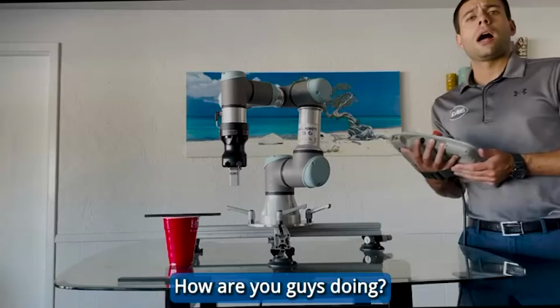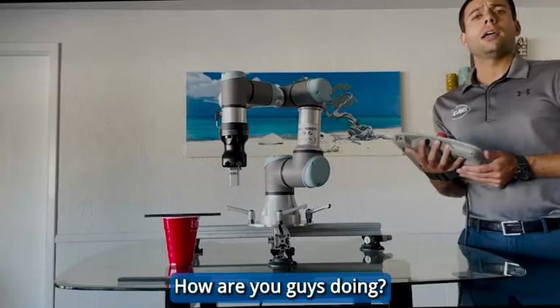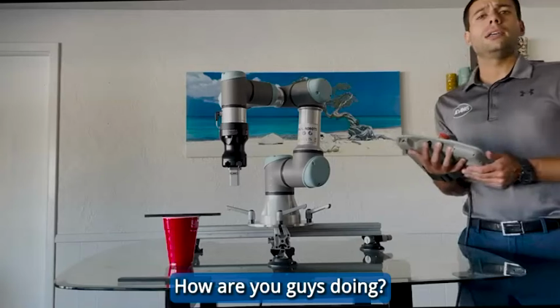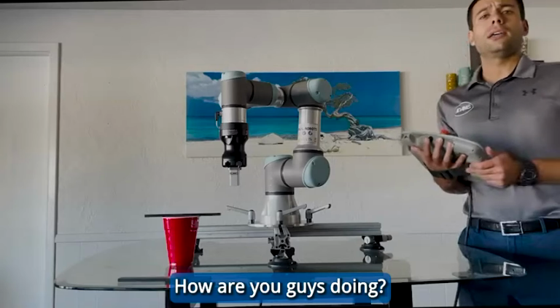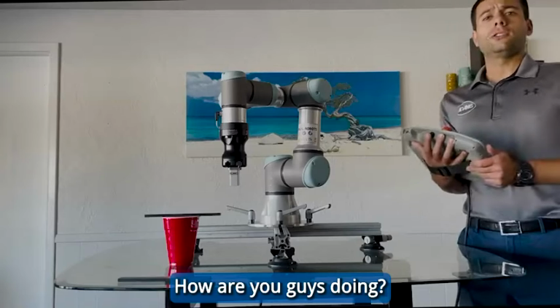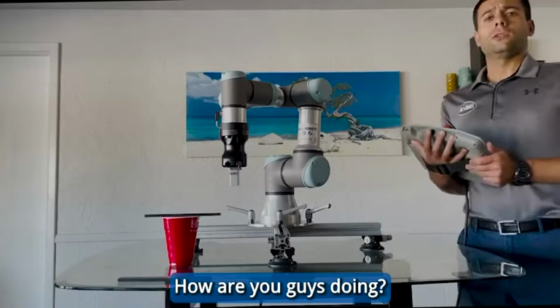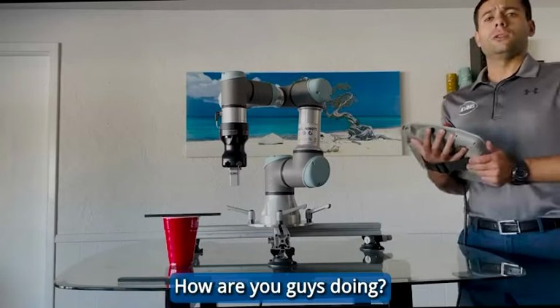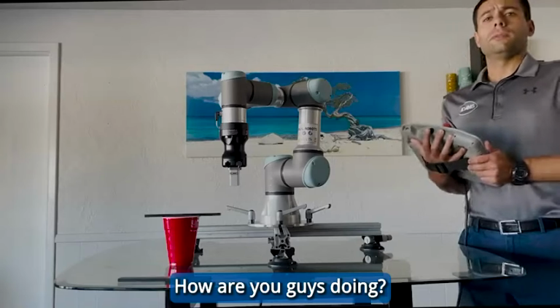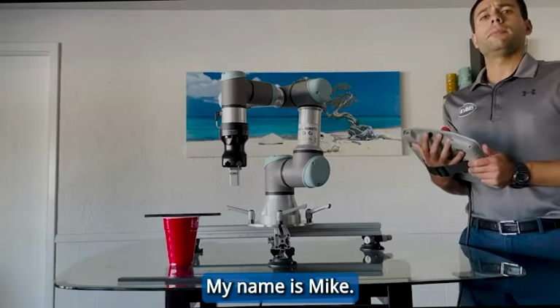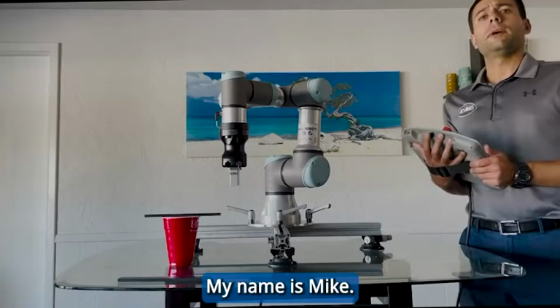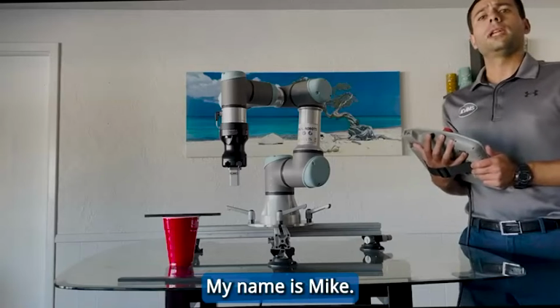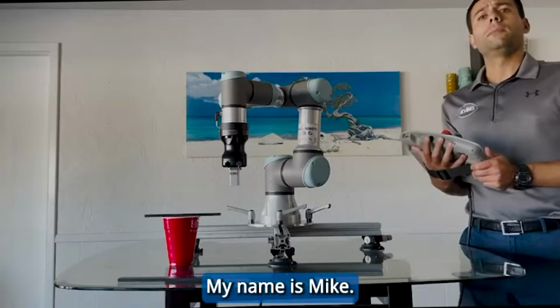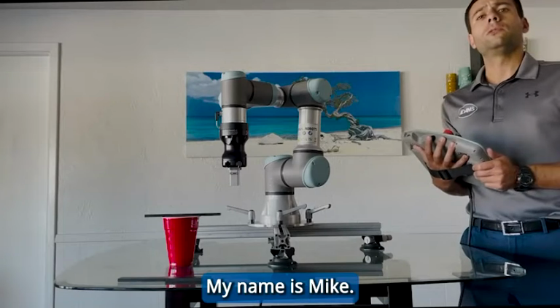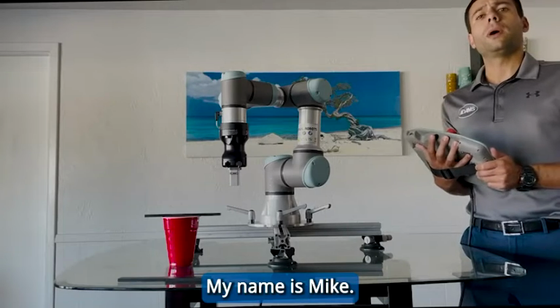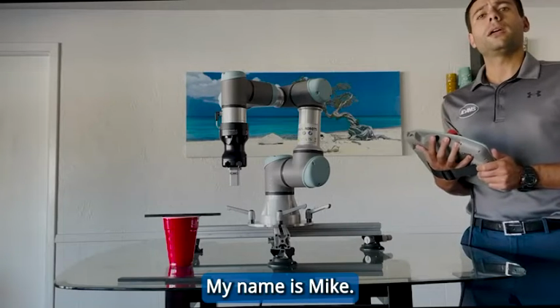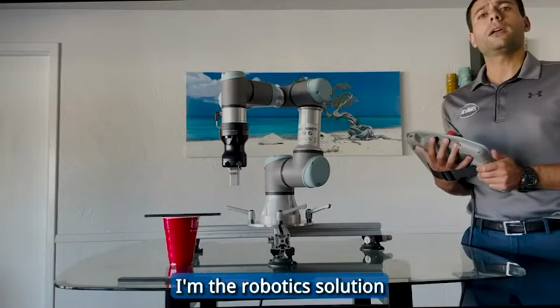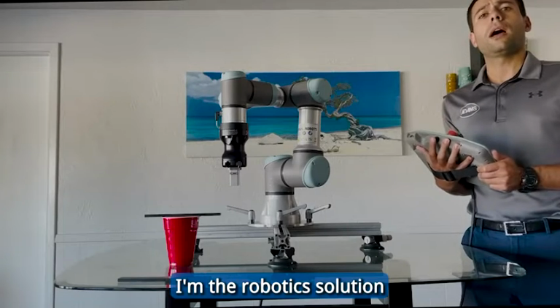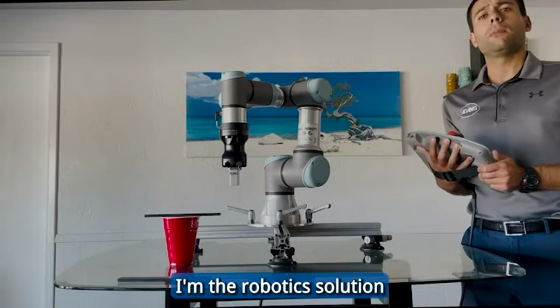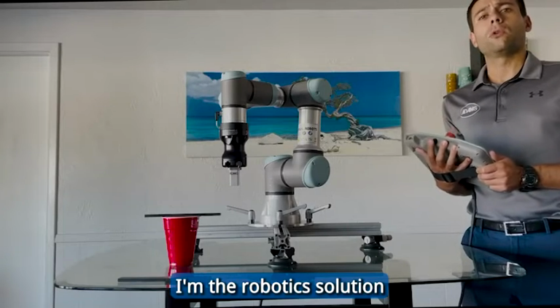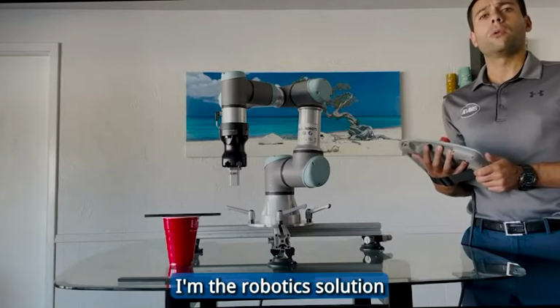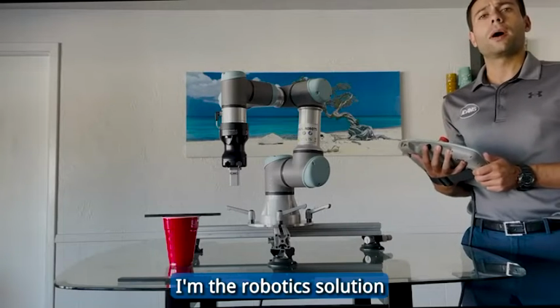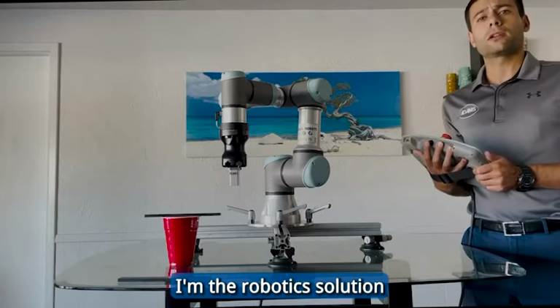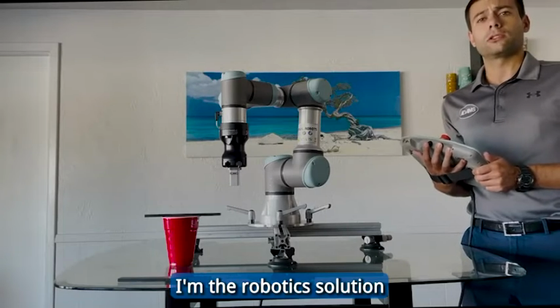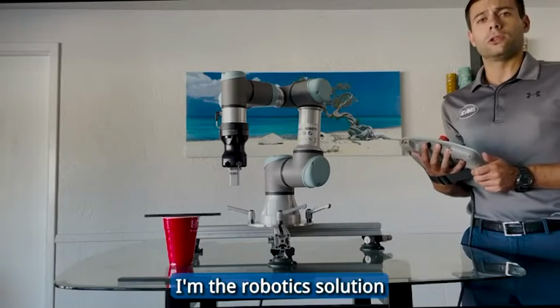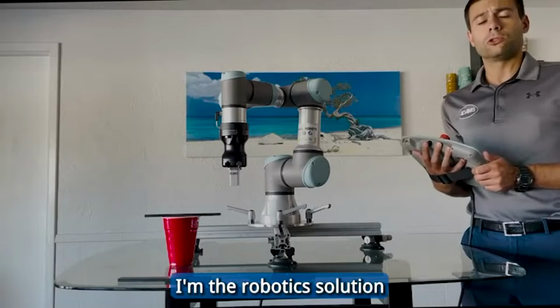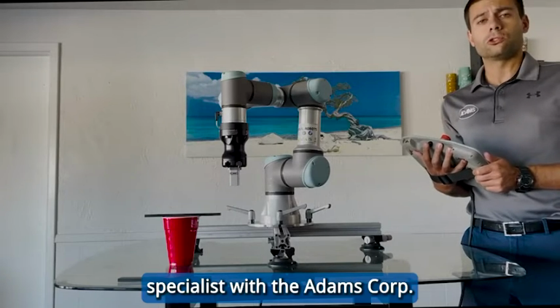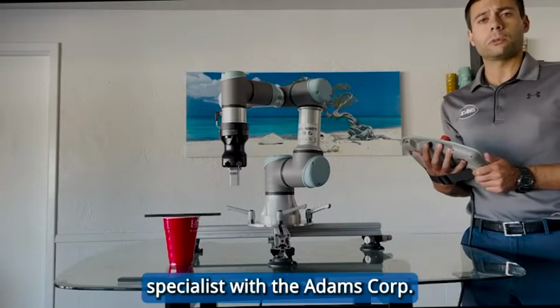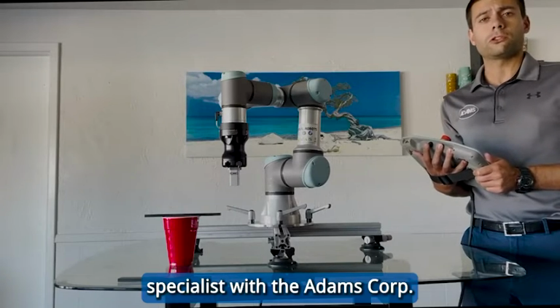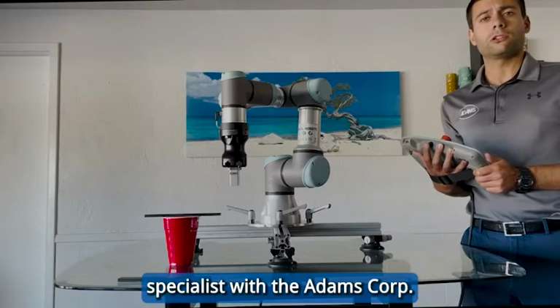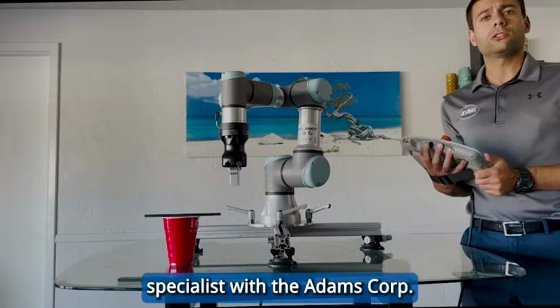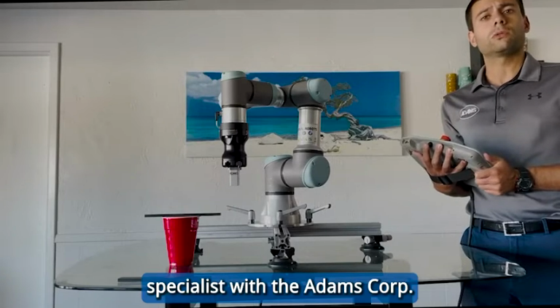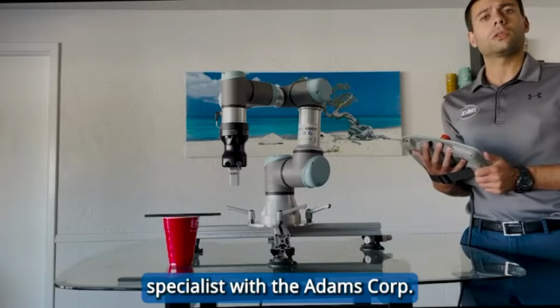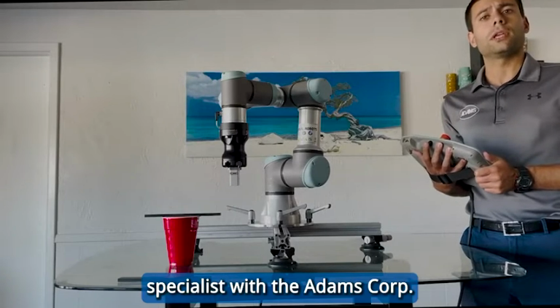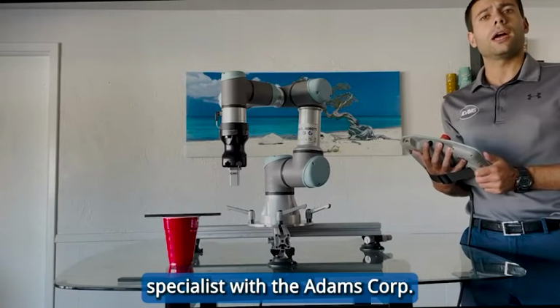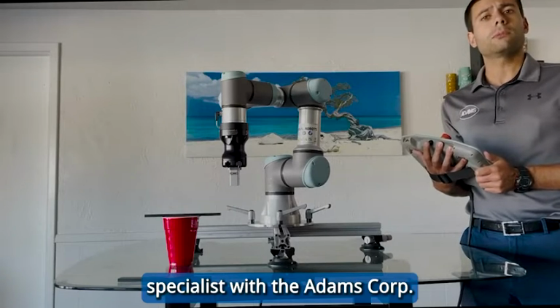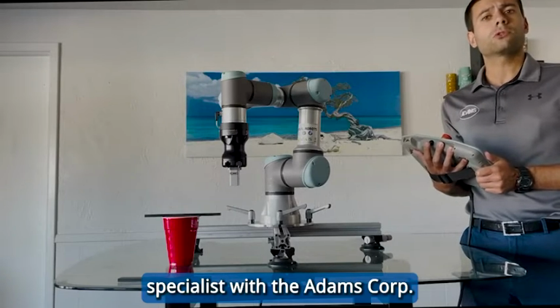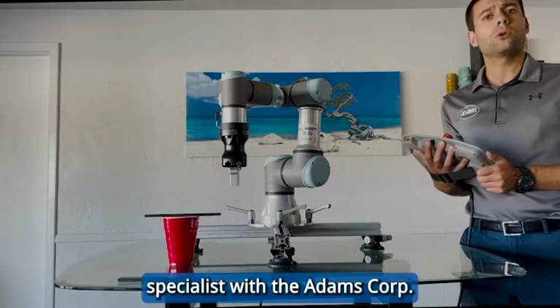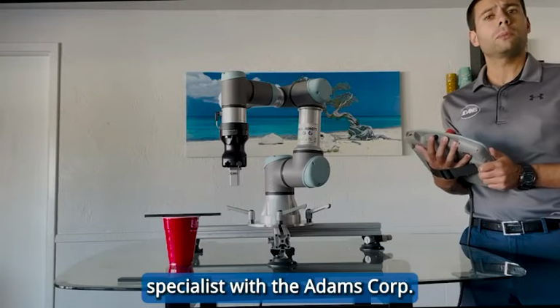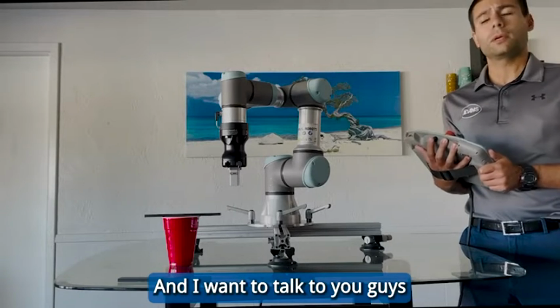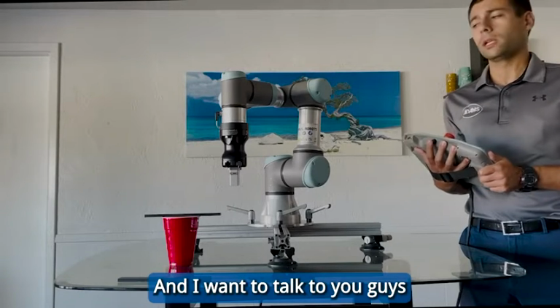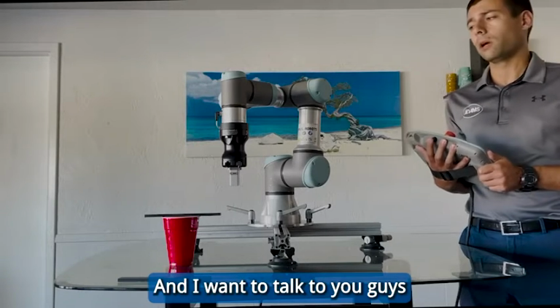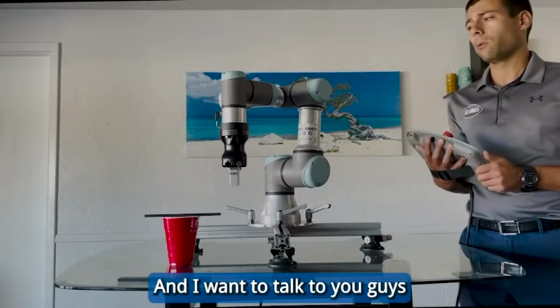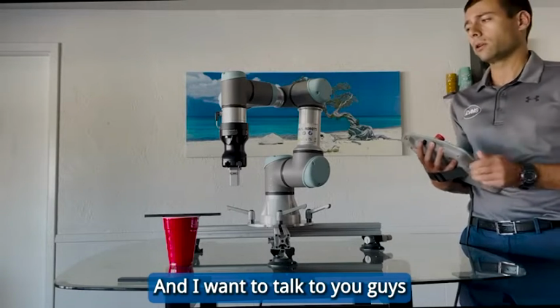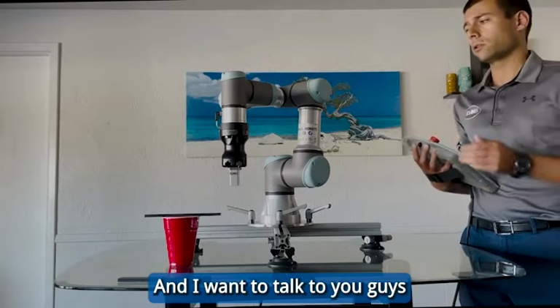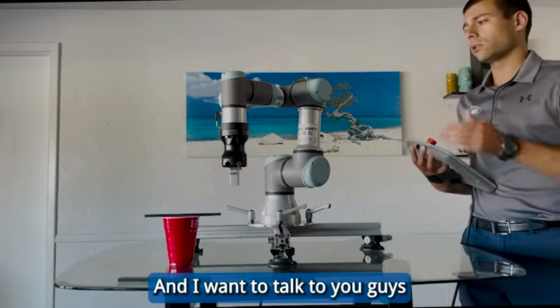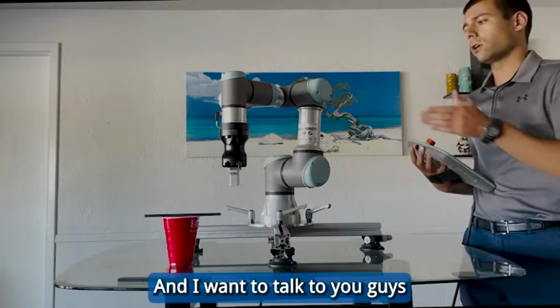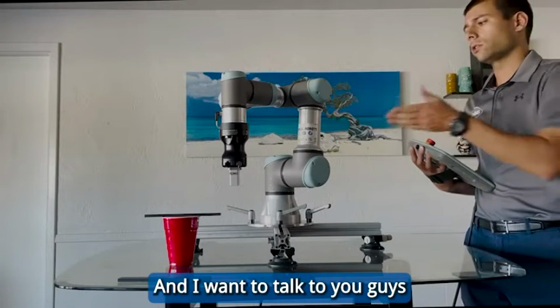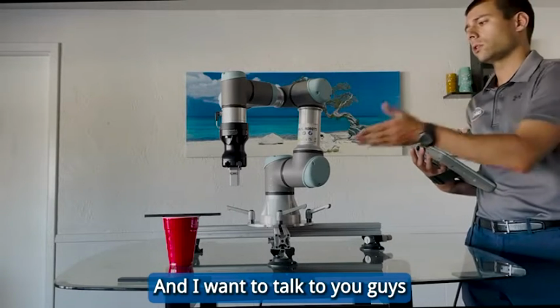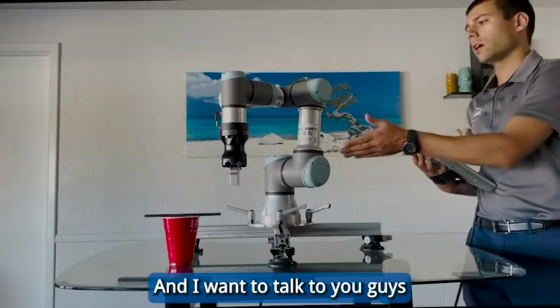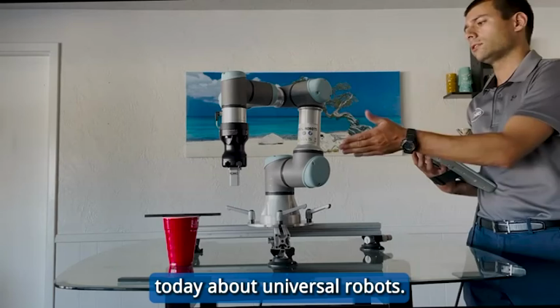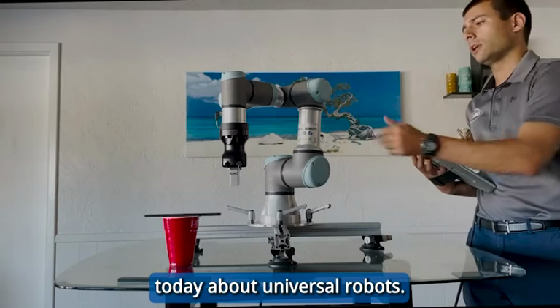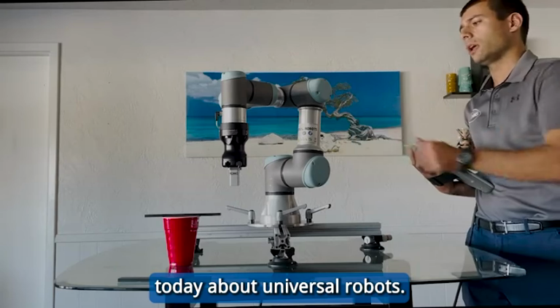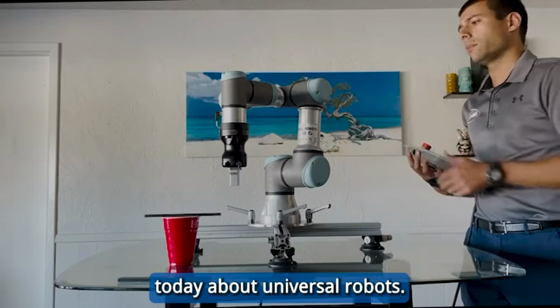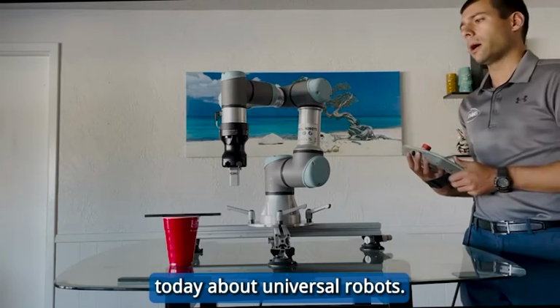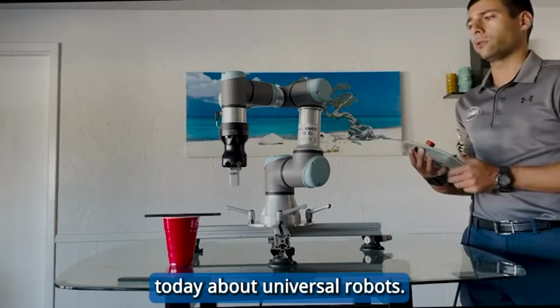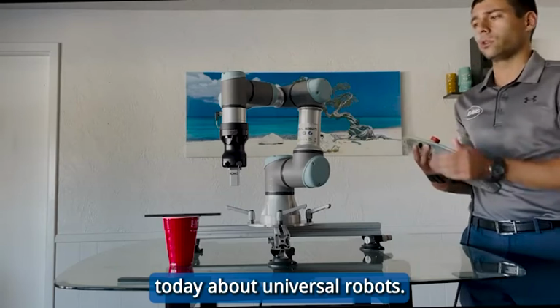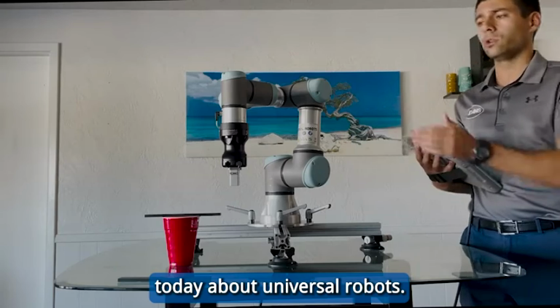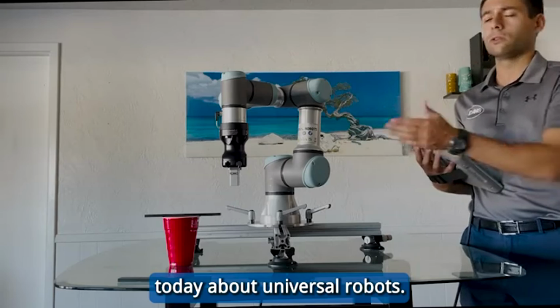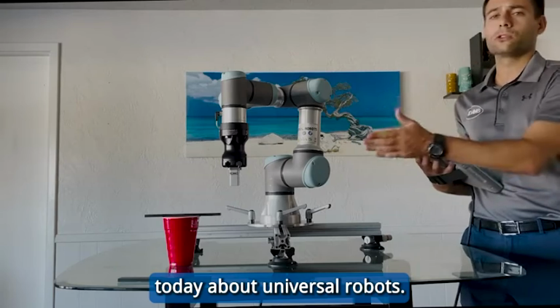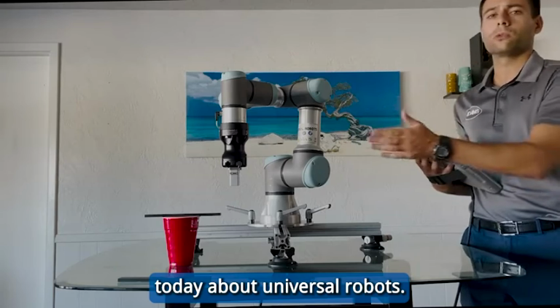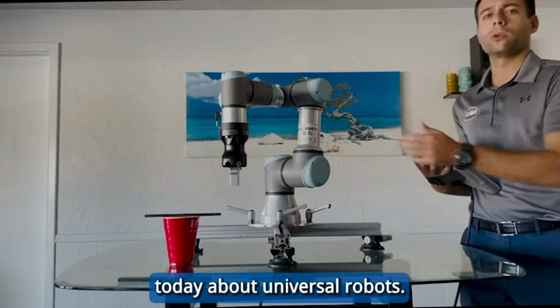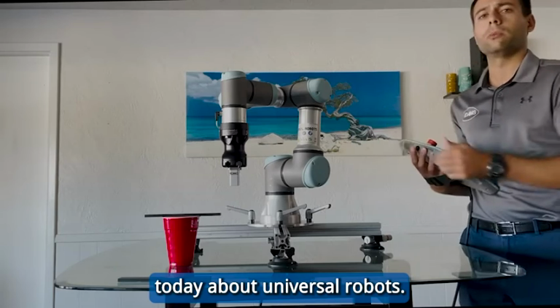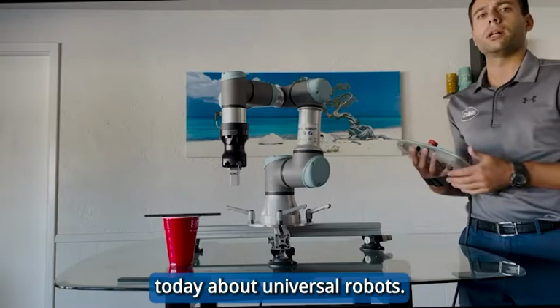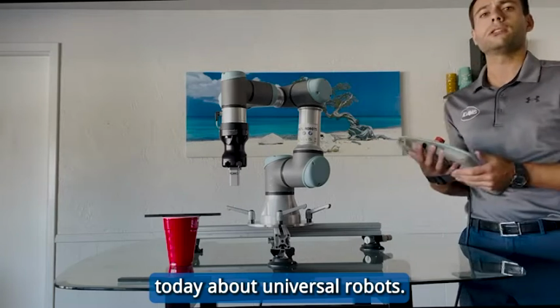How are you guys doing? My name is Mike. I'm the Robotics Solution Specialist with Adams Corp, and I want to talk to you guys today about Universal Robots.